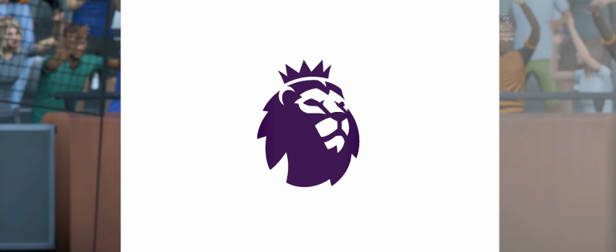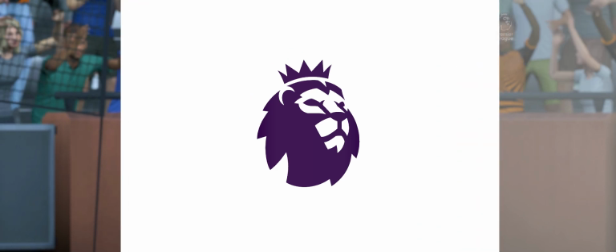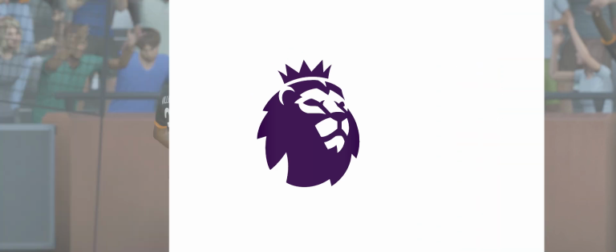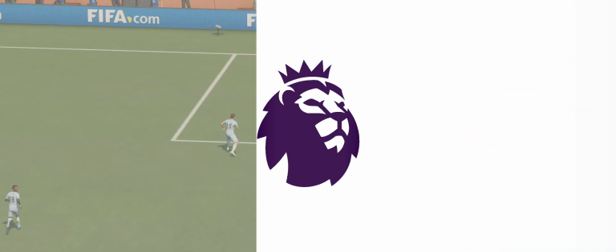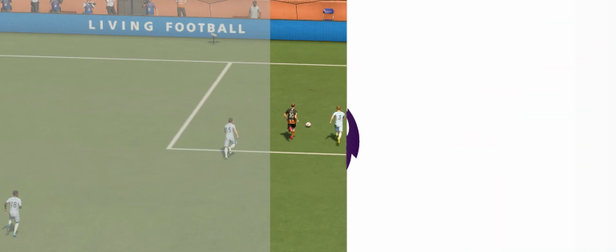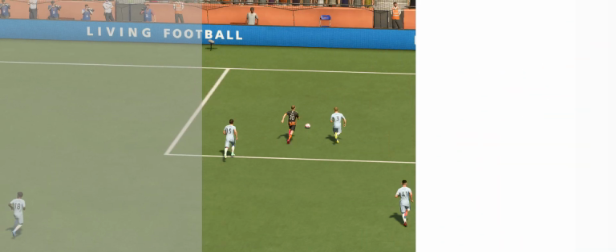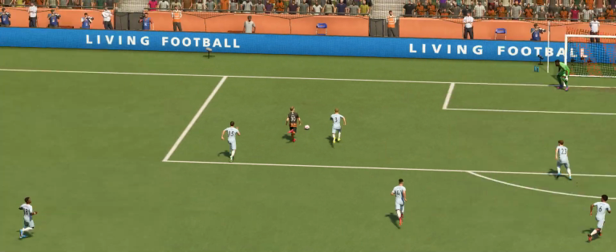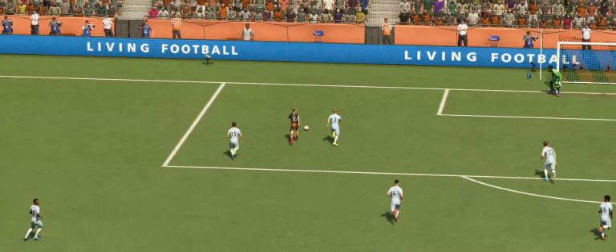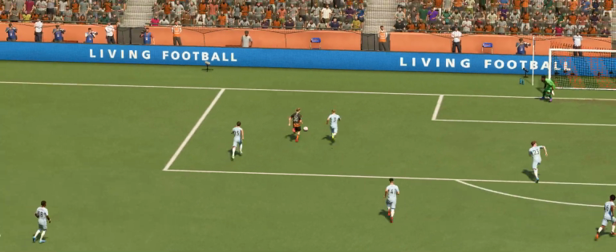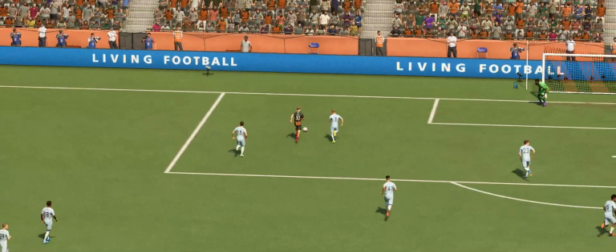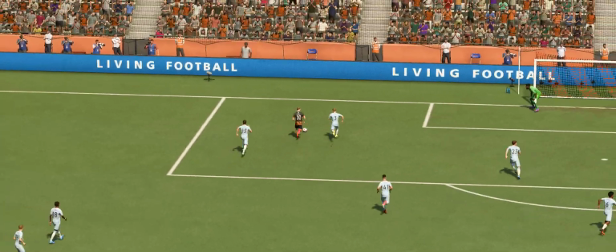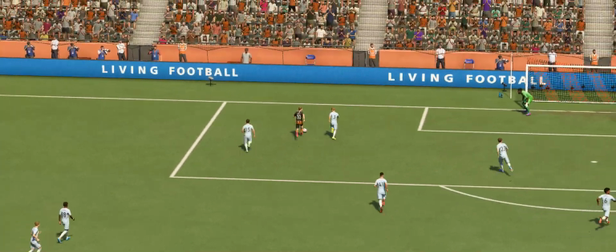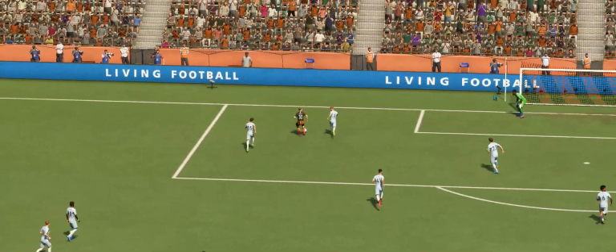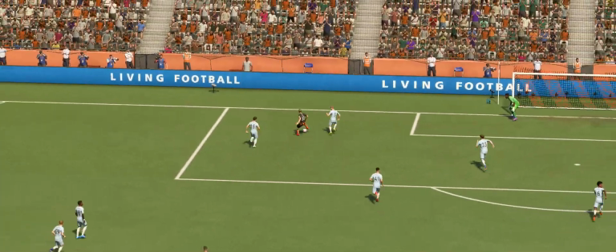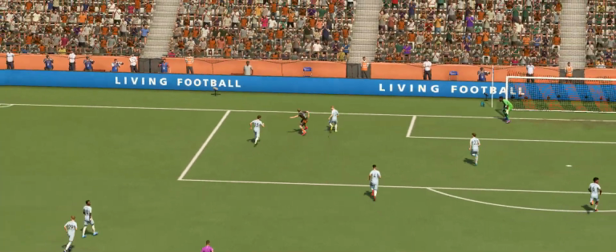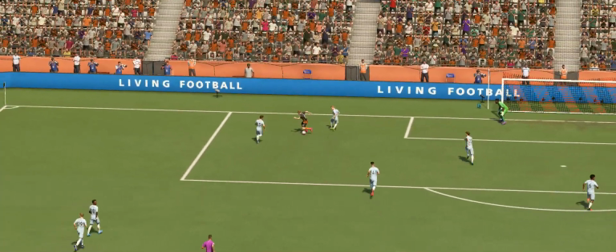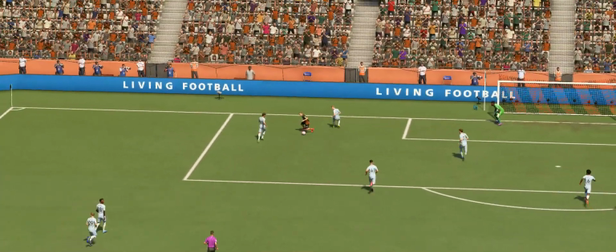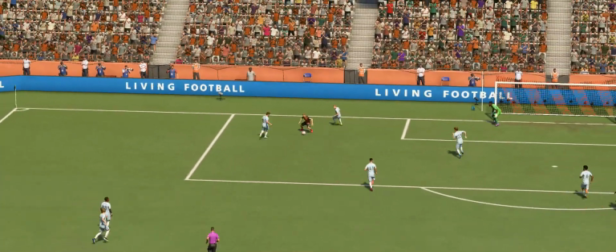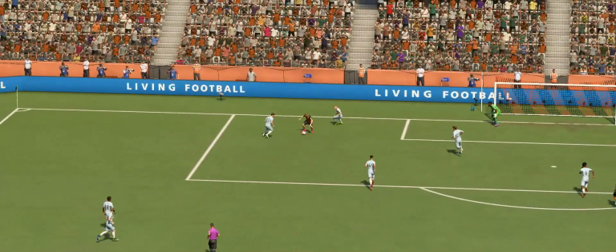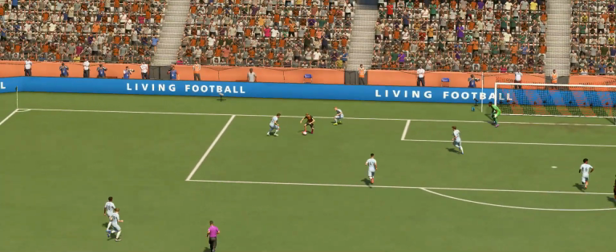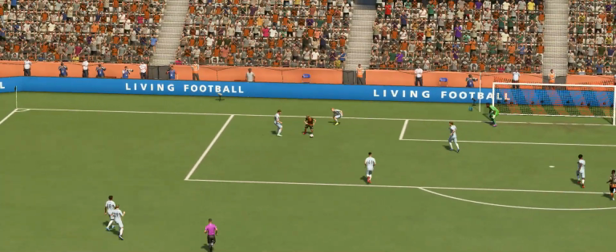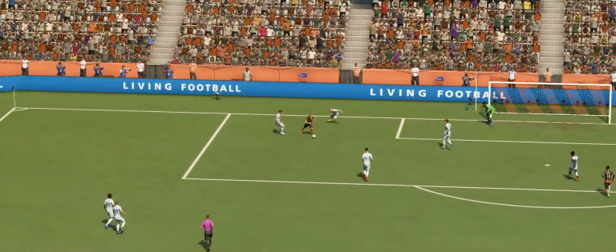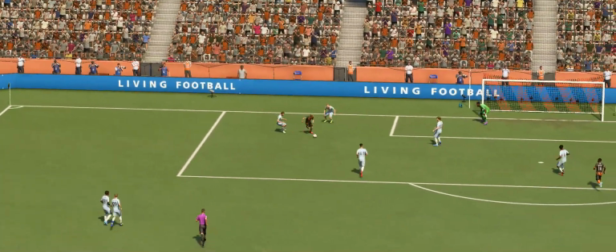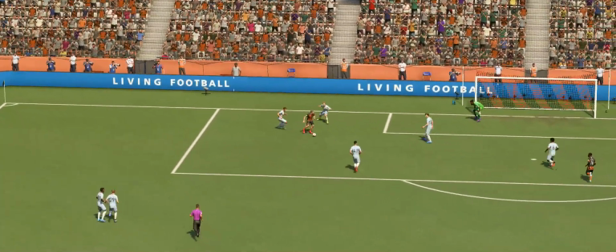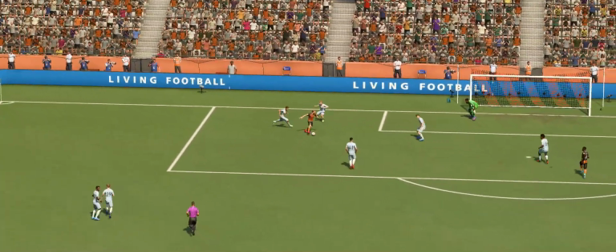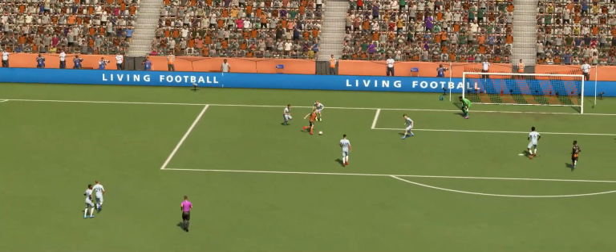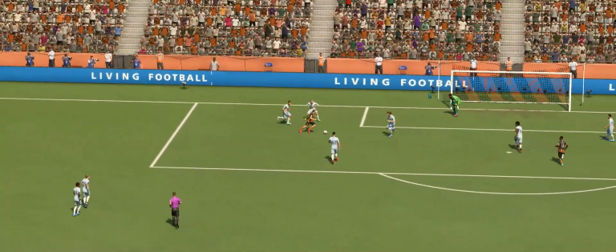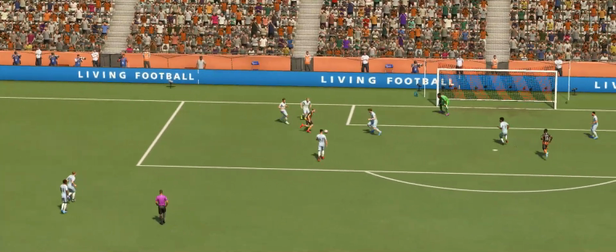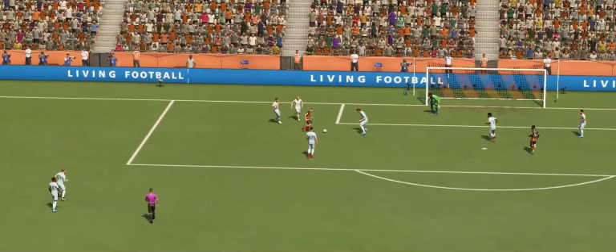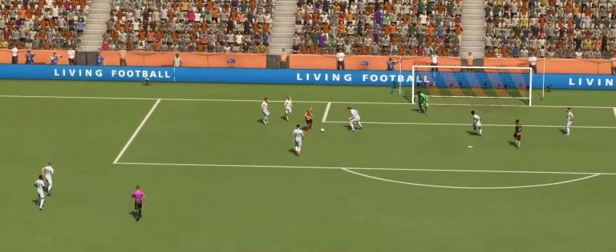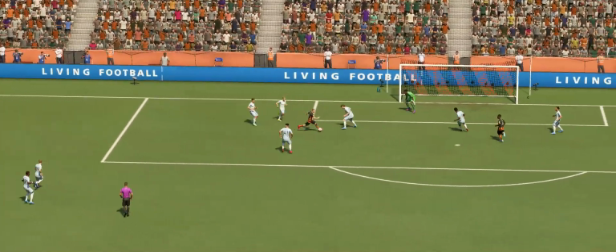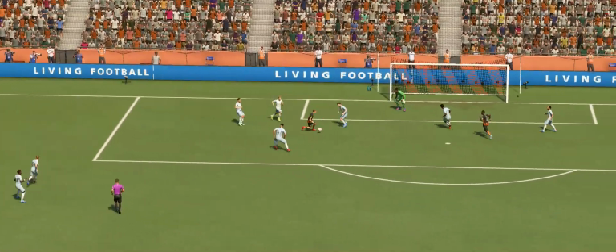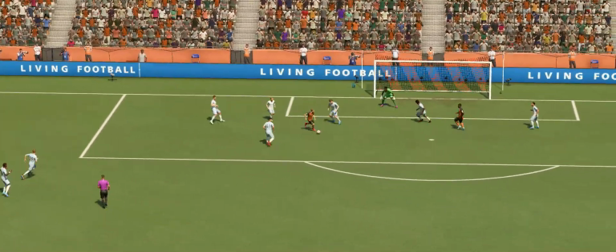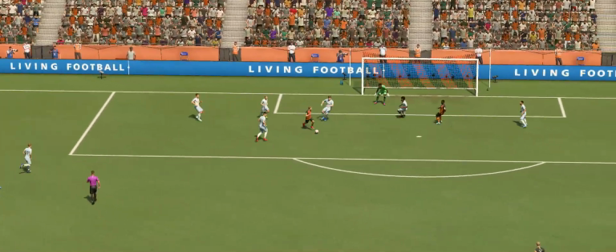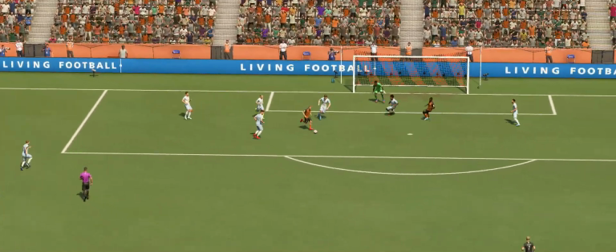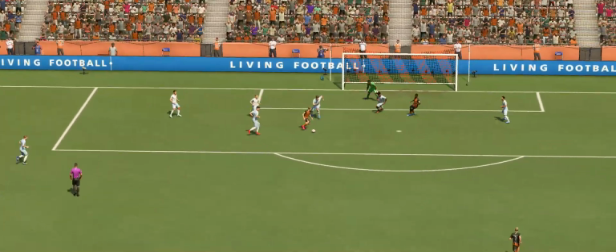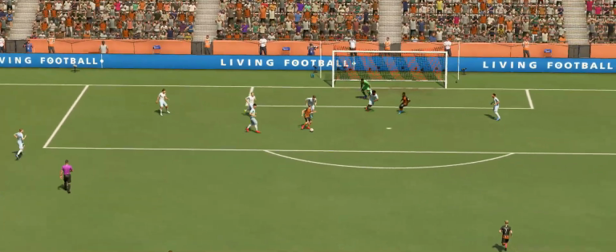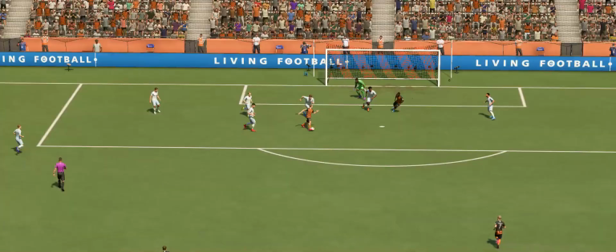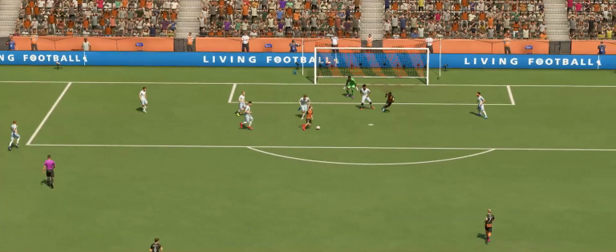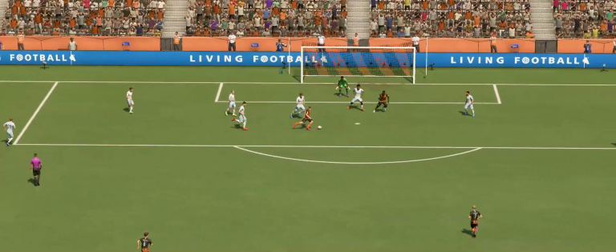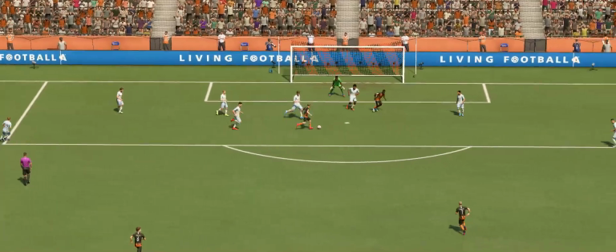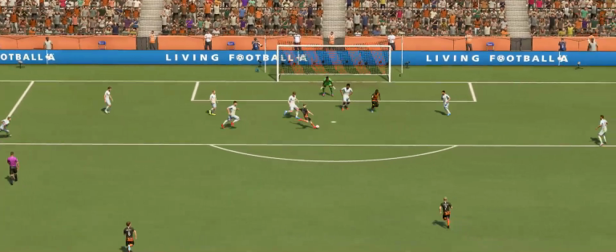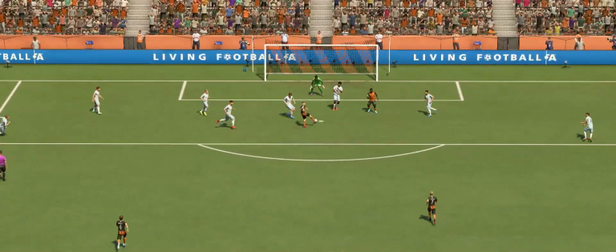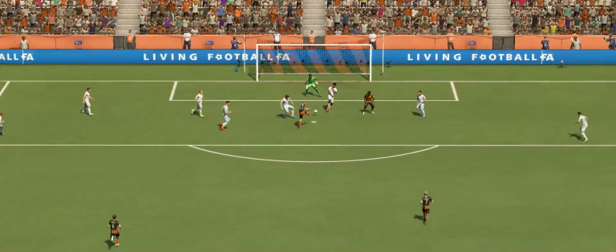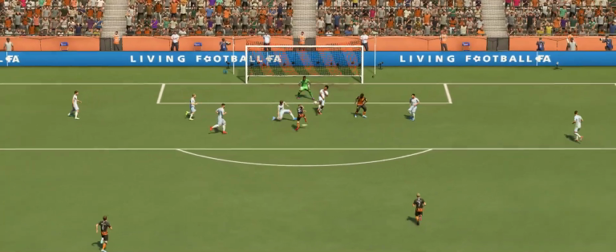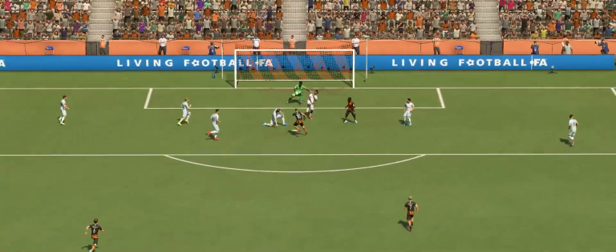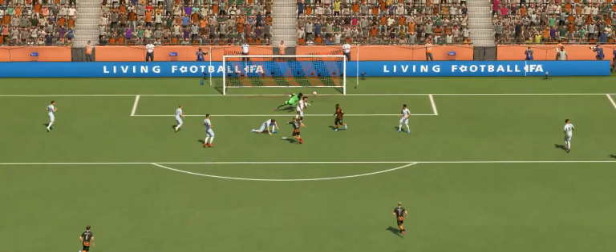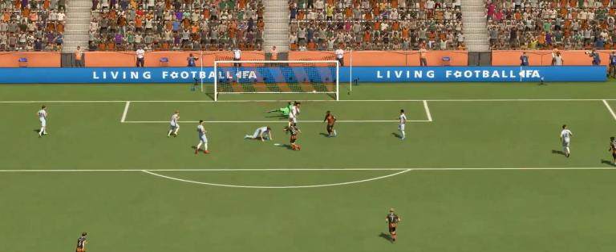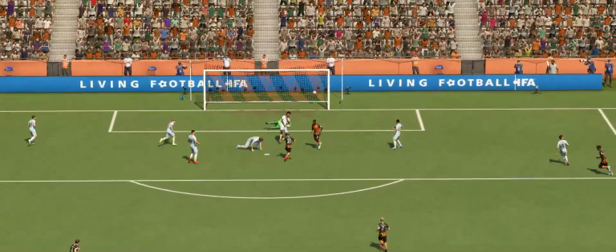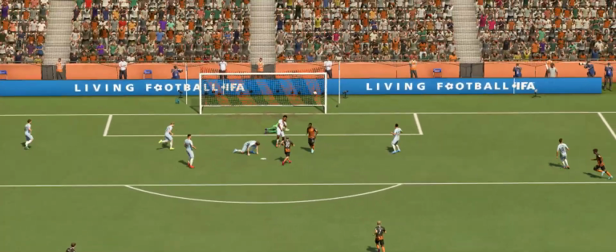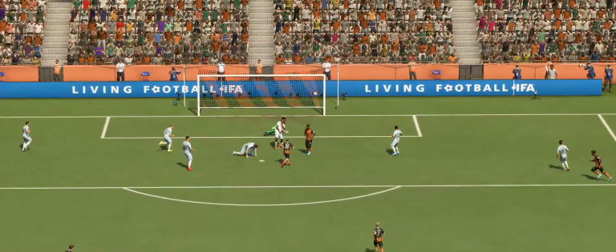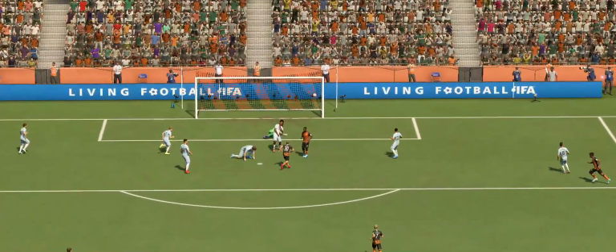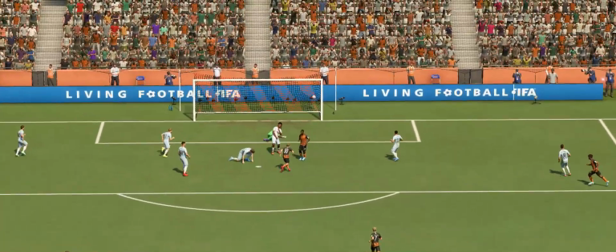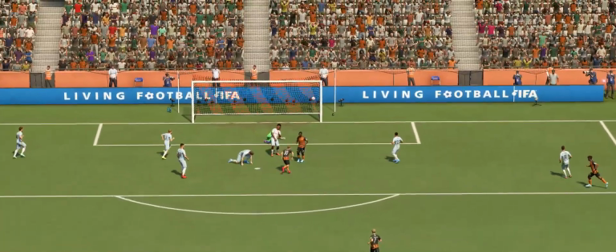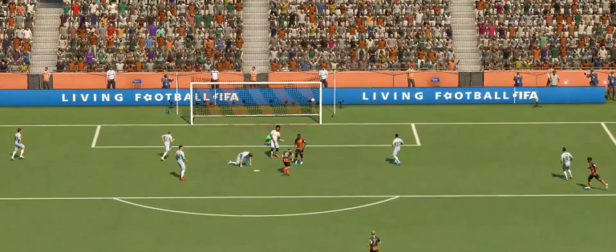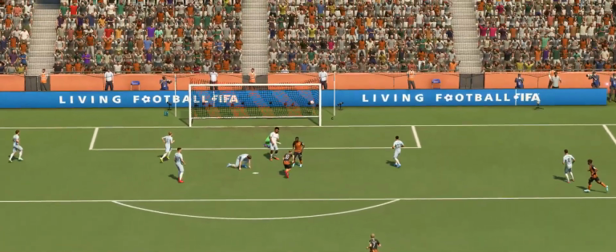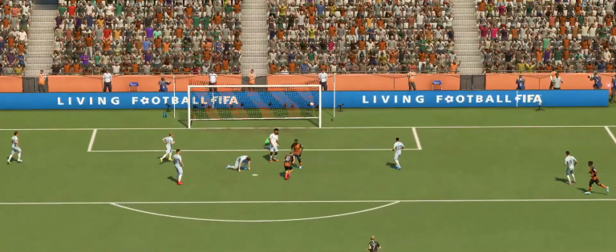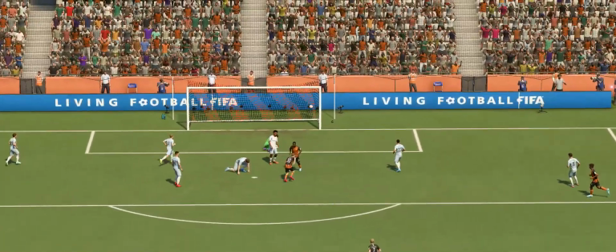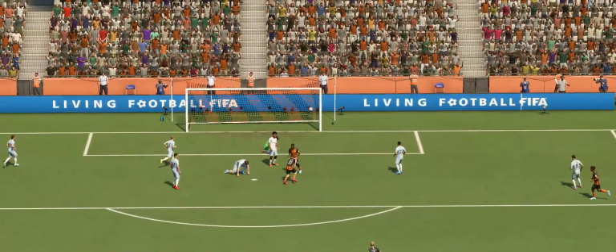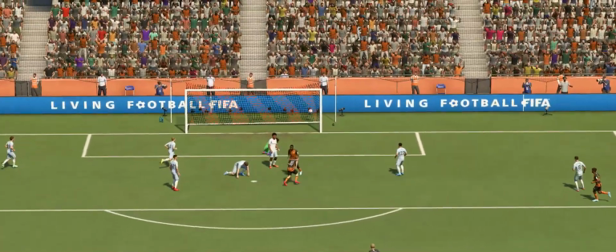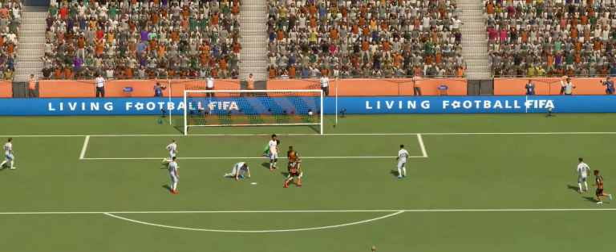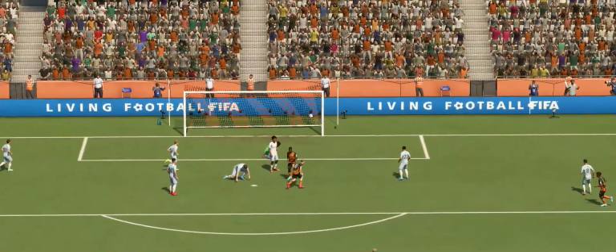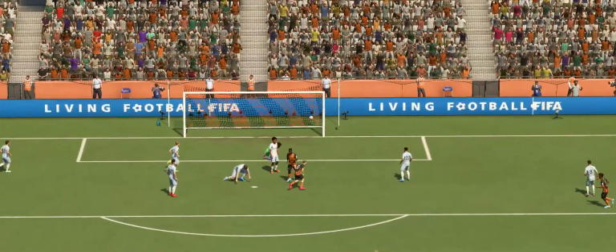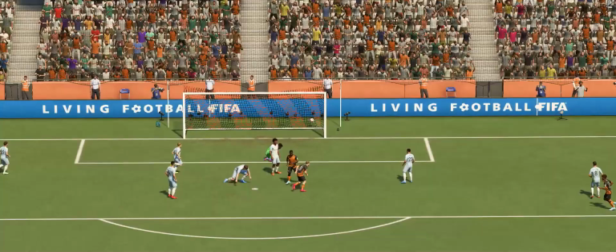Here it is again, and it's really poor defending. They just don't show enough urgency to get tight or make a block, which is why the ball ended up in the back of their net.